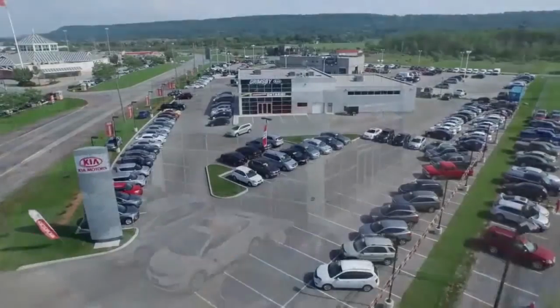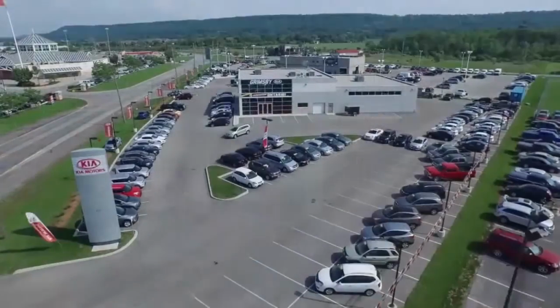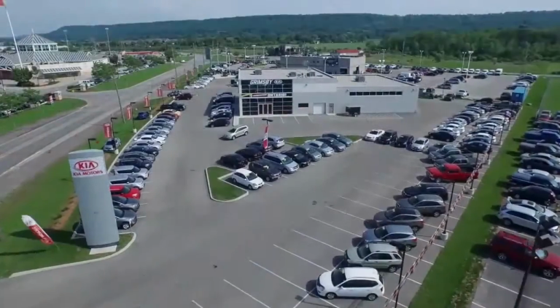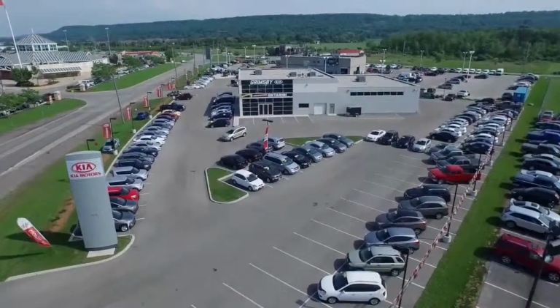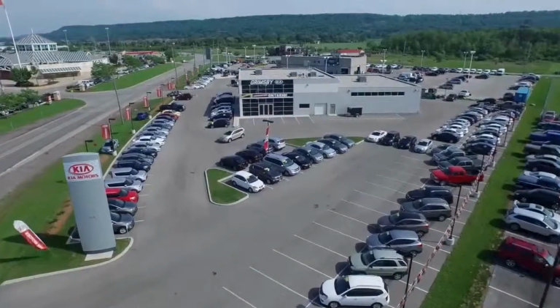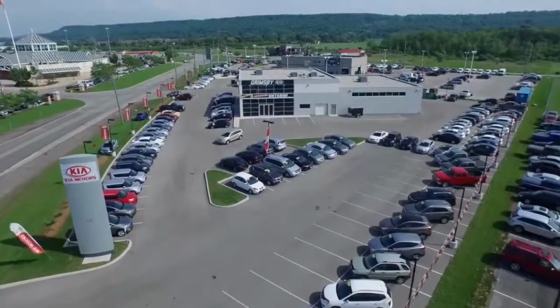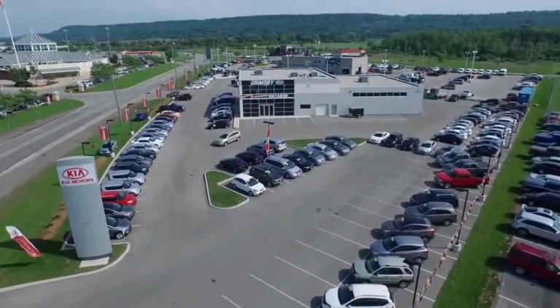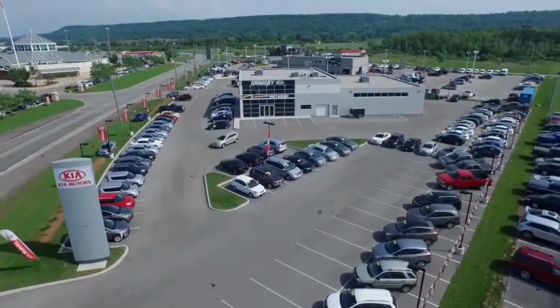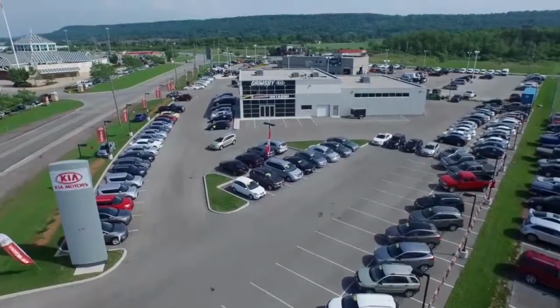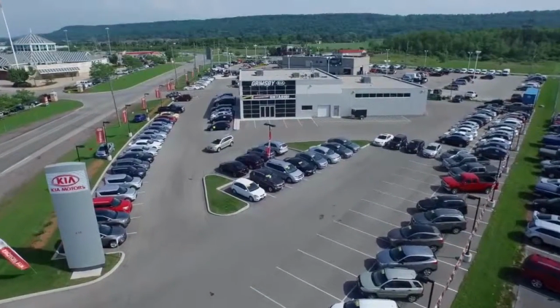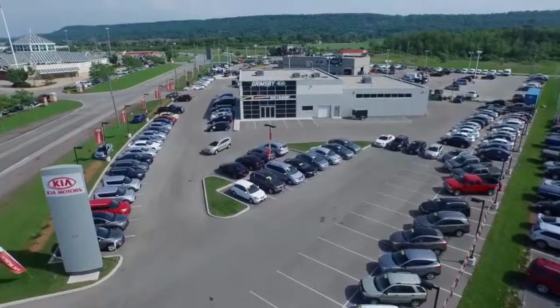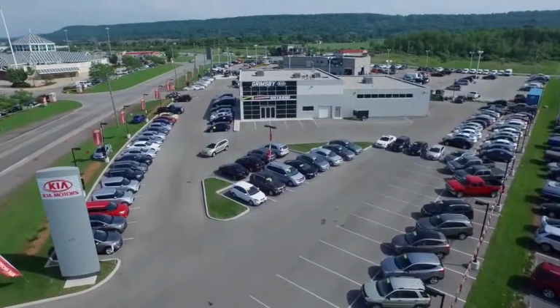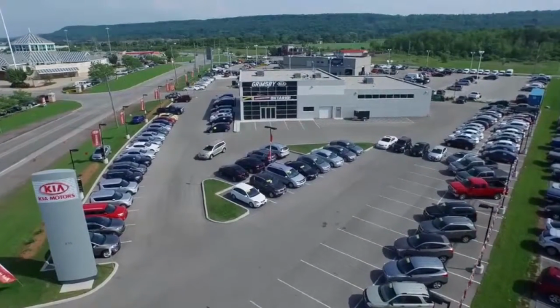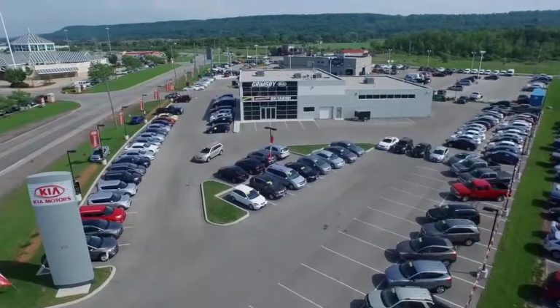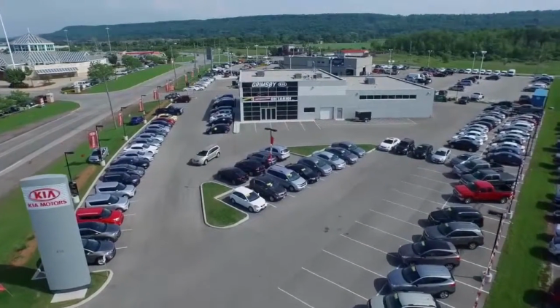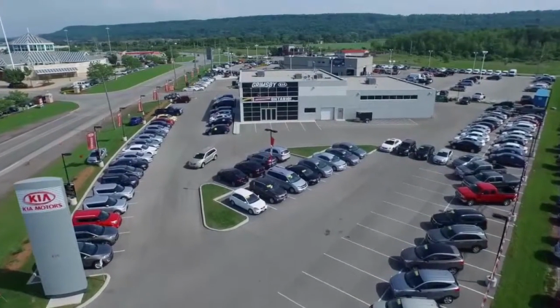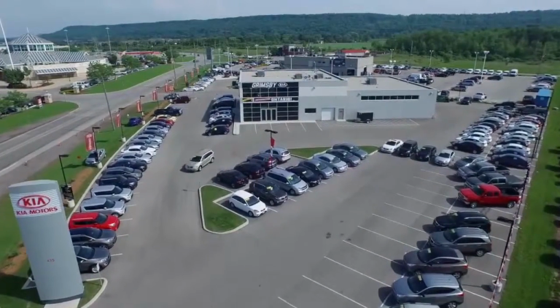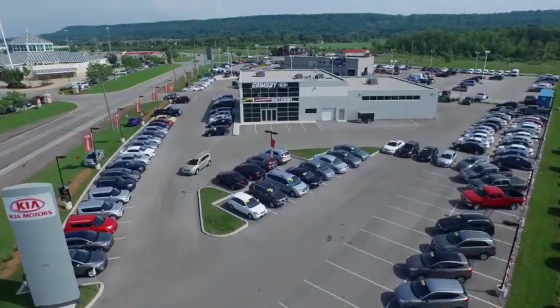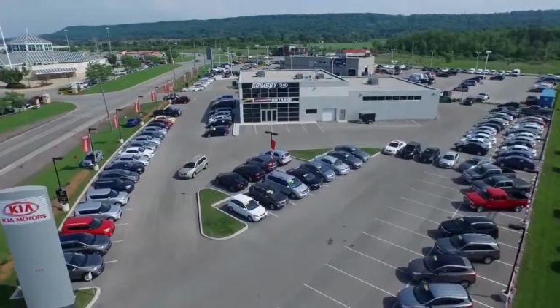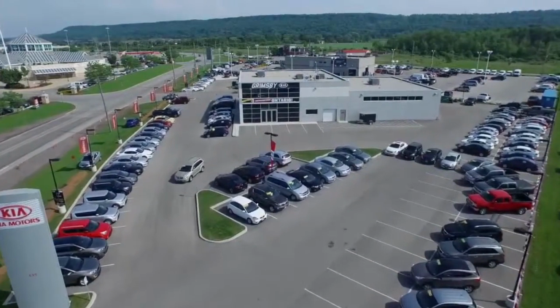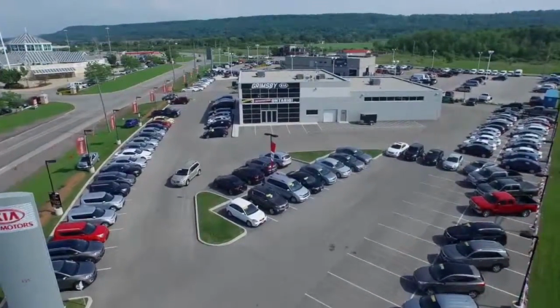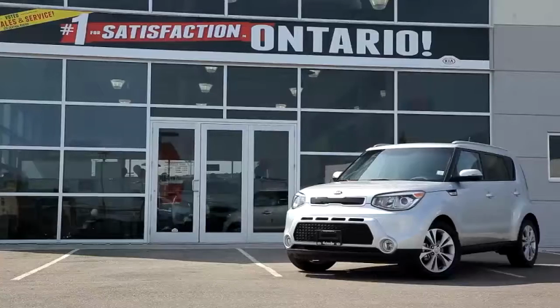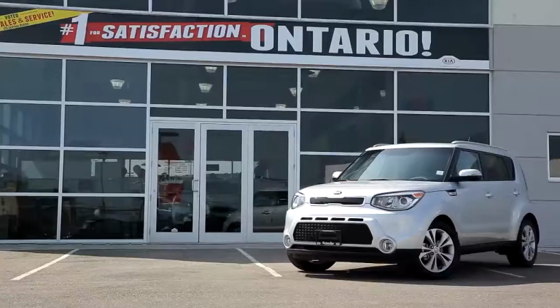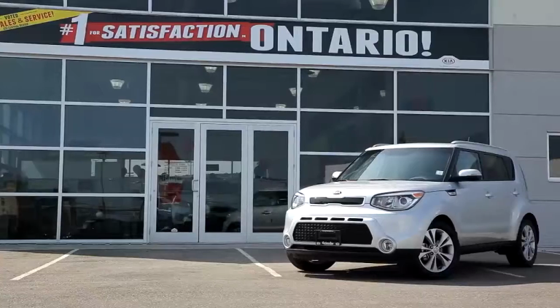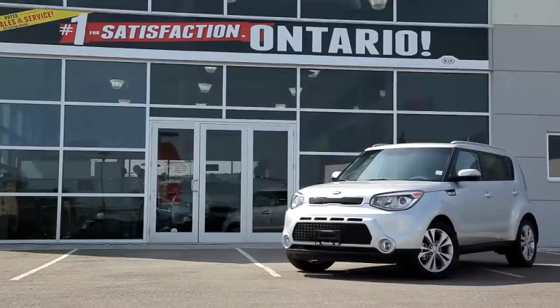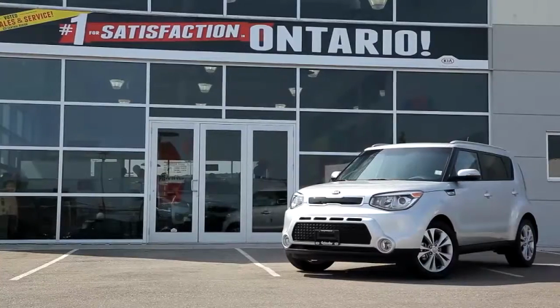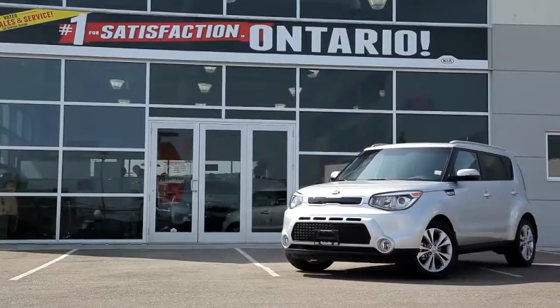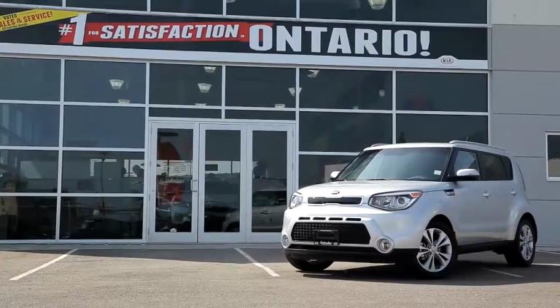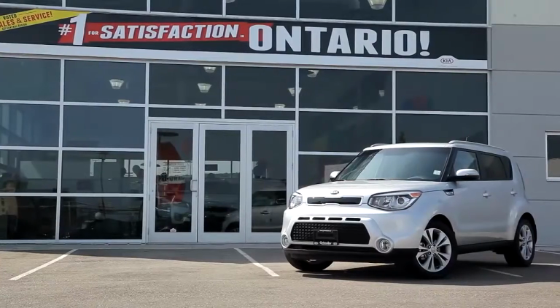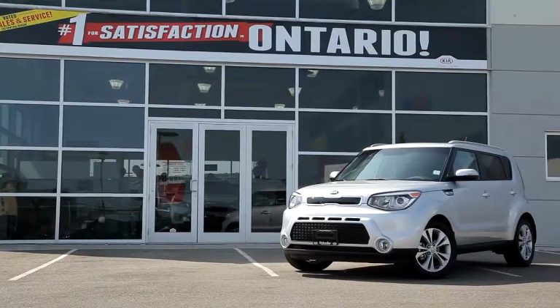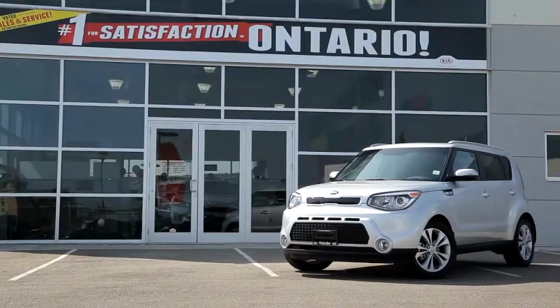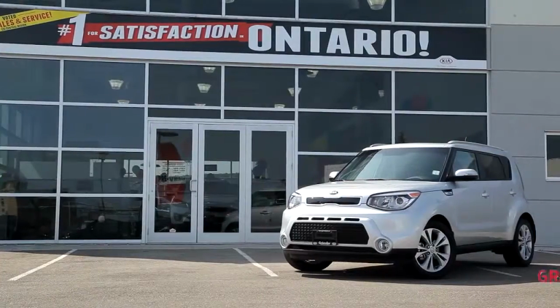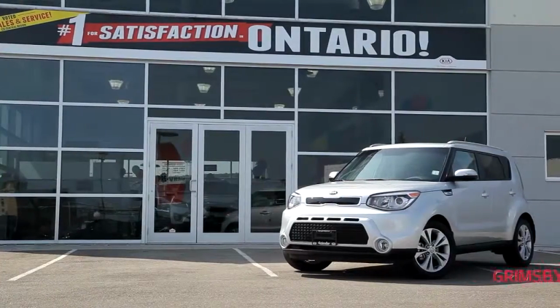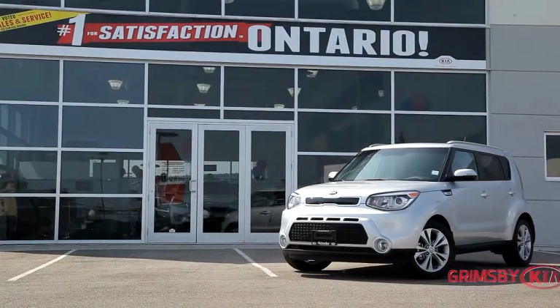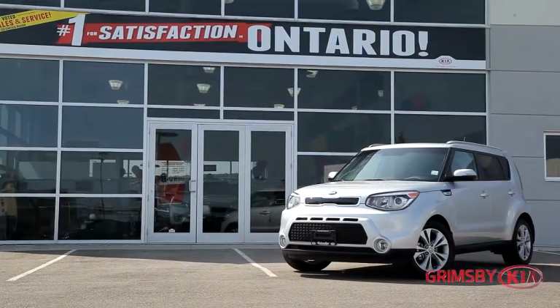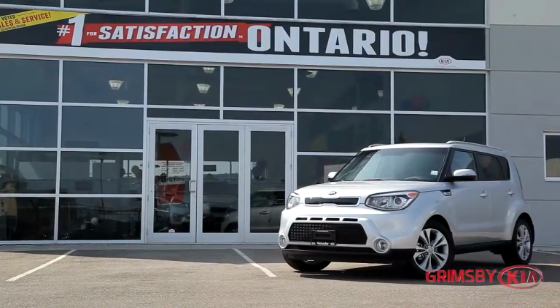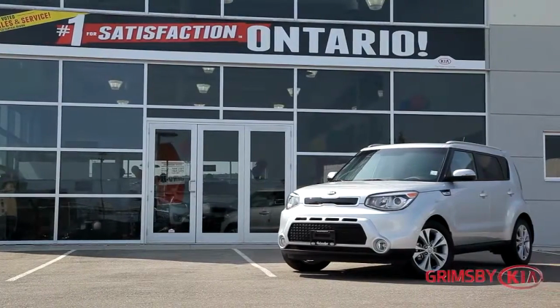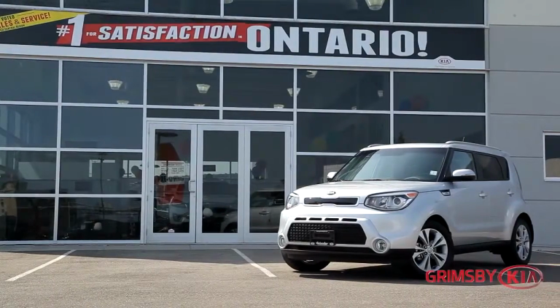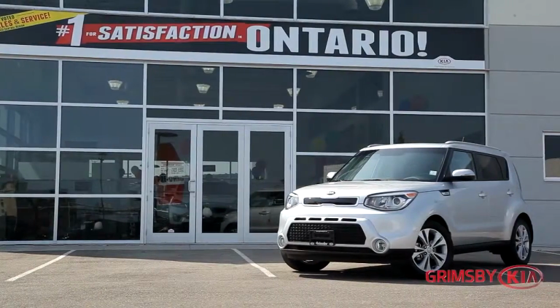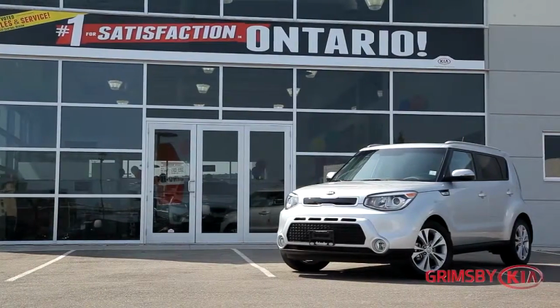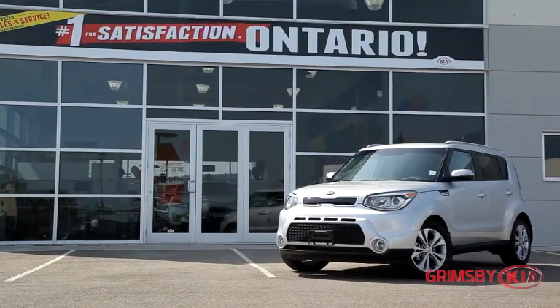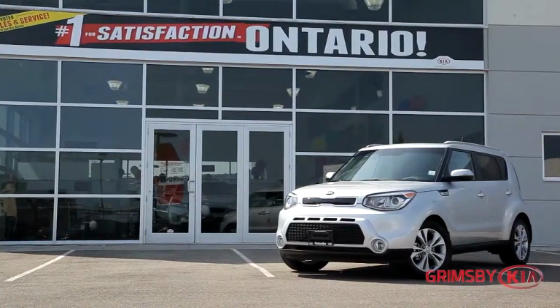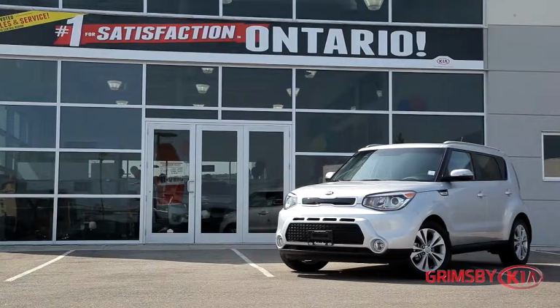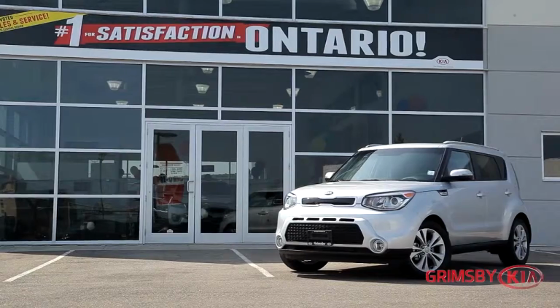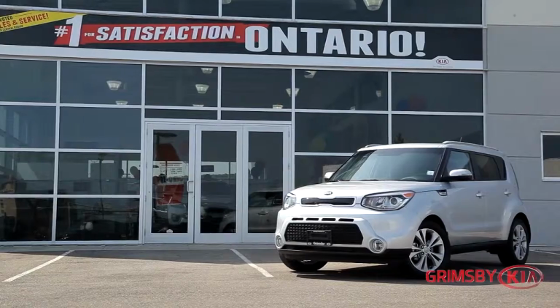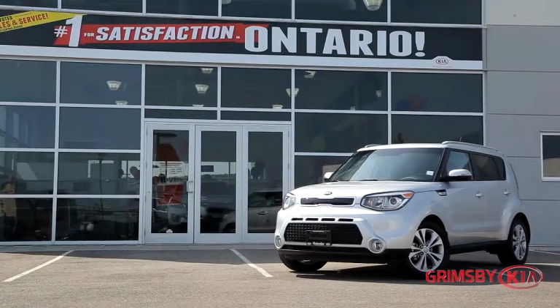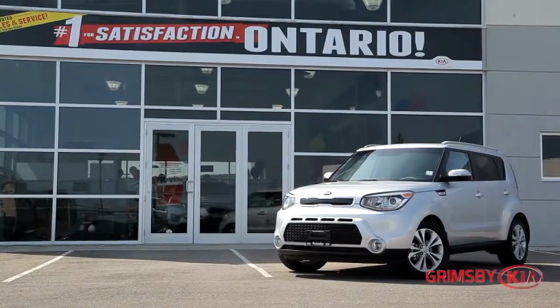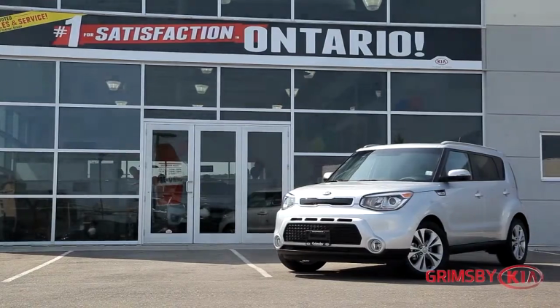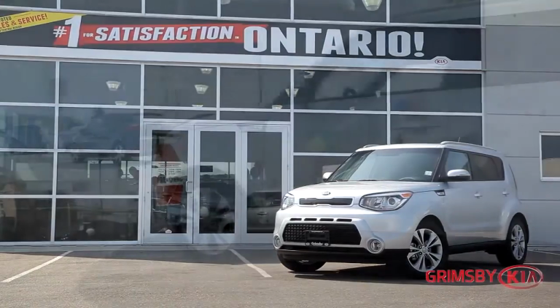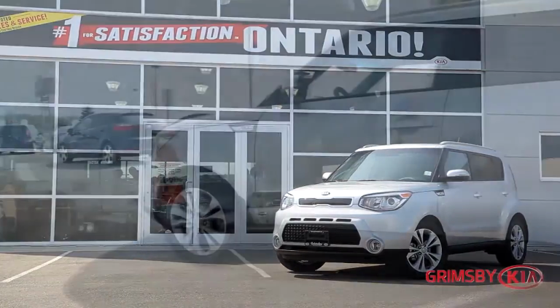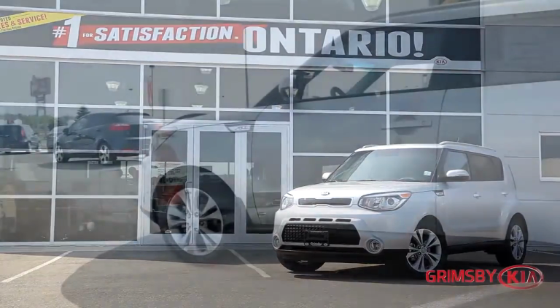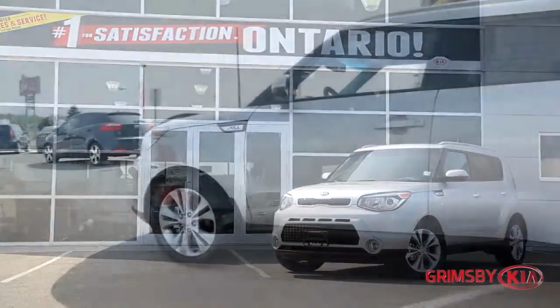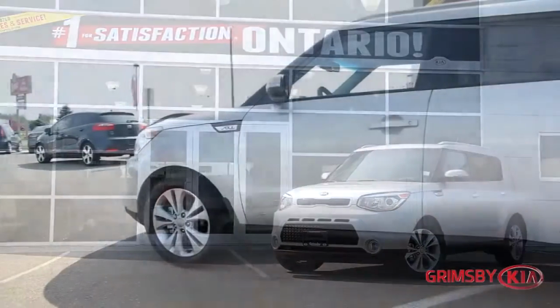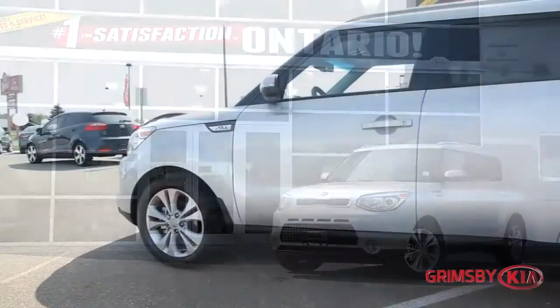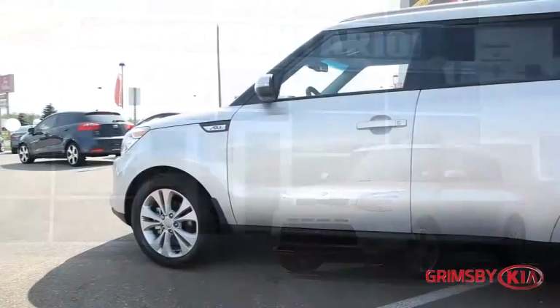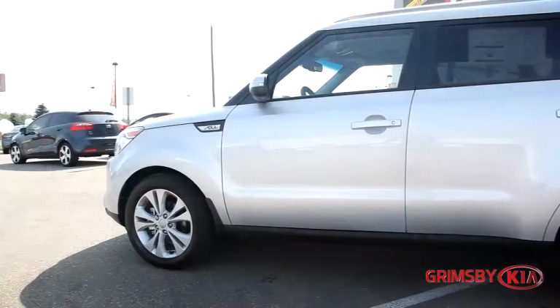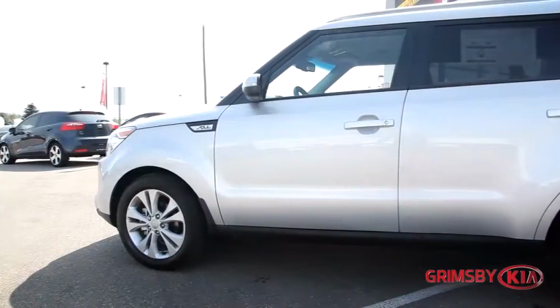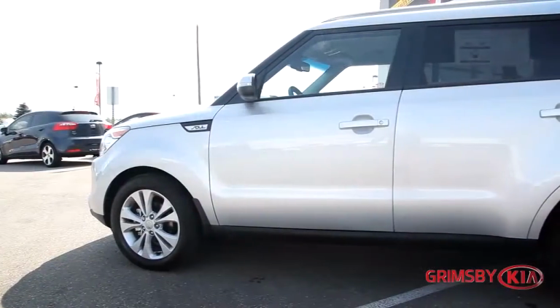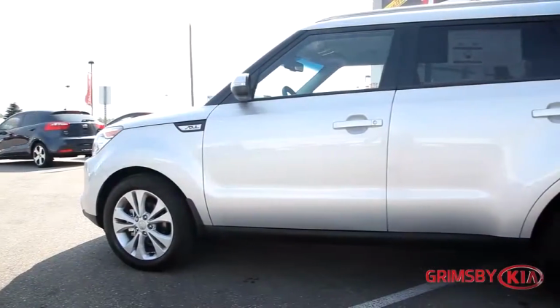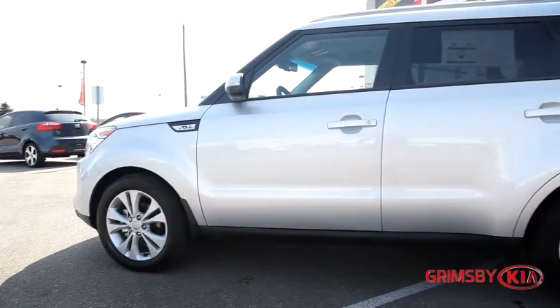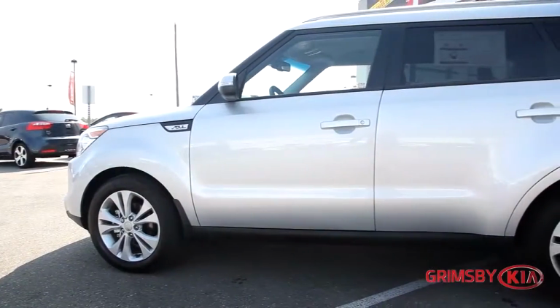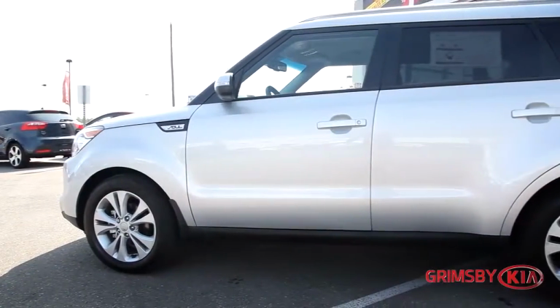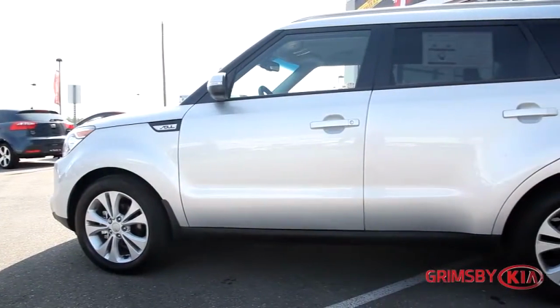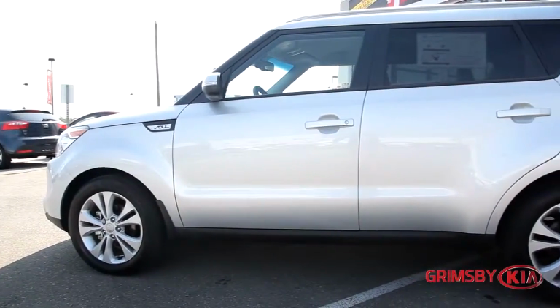Welcome to Grimsby Kia, where today we are looking at a 2015 Kia Soul. Please sit back while we give you an in-depth look at this wagon.